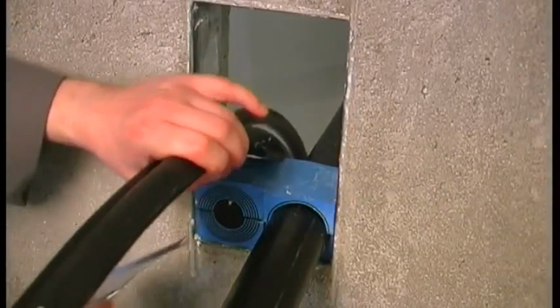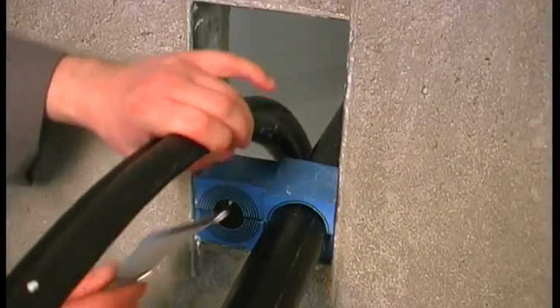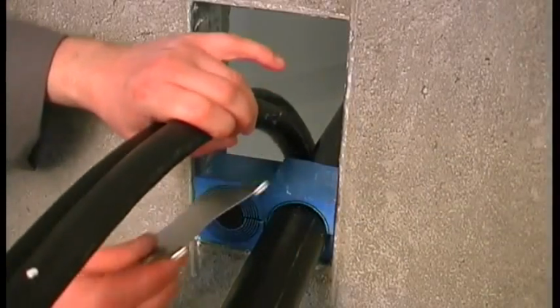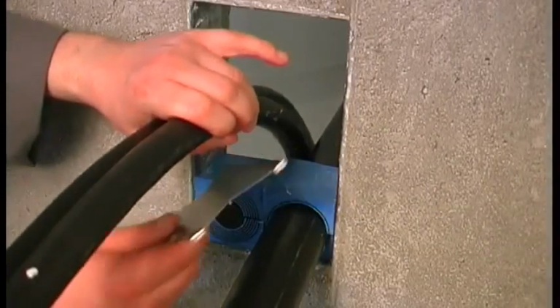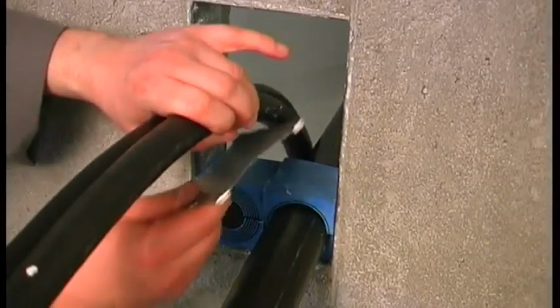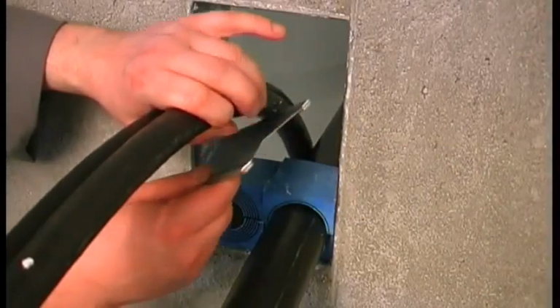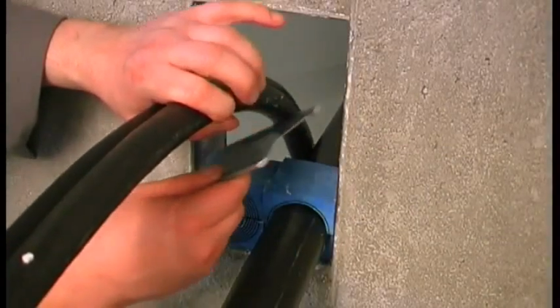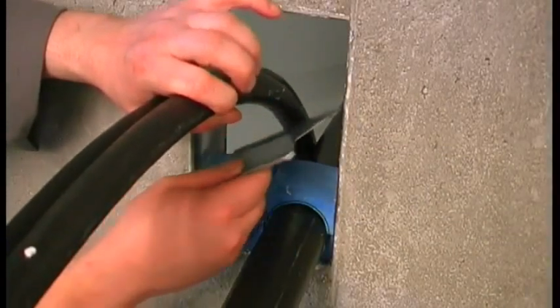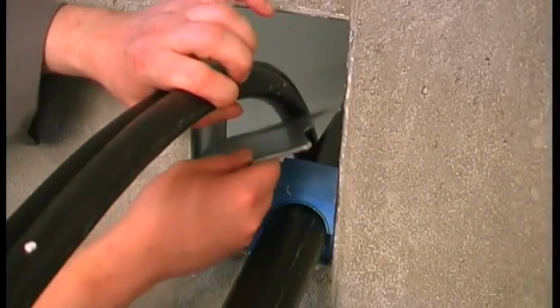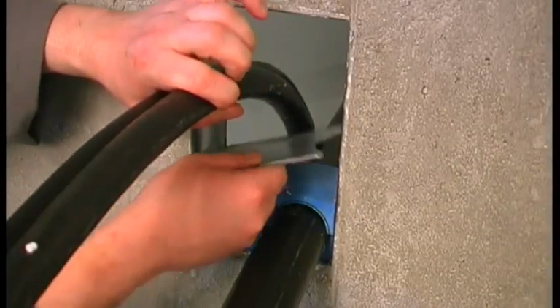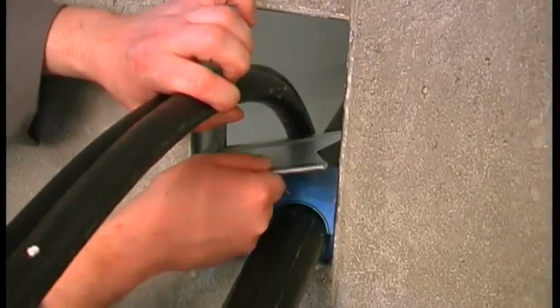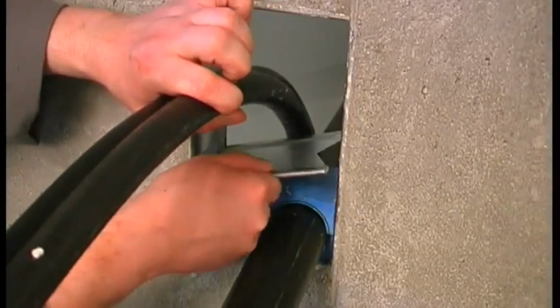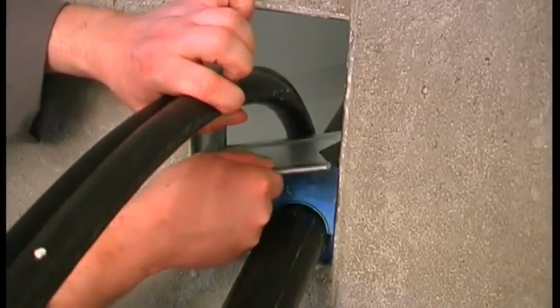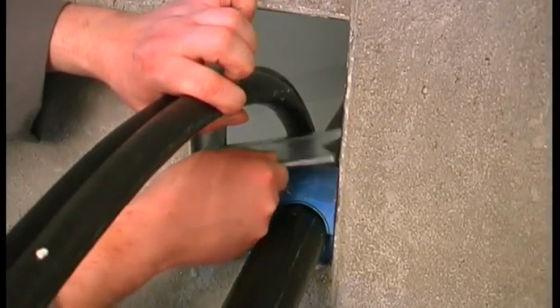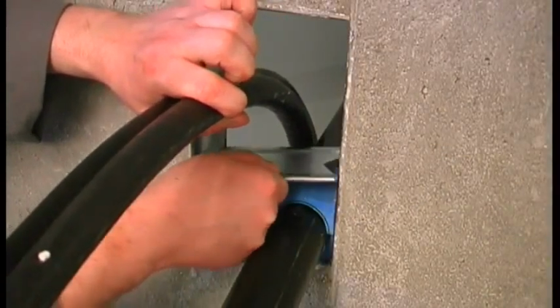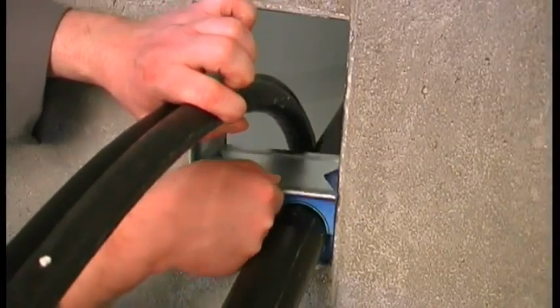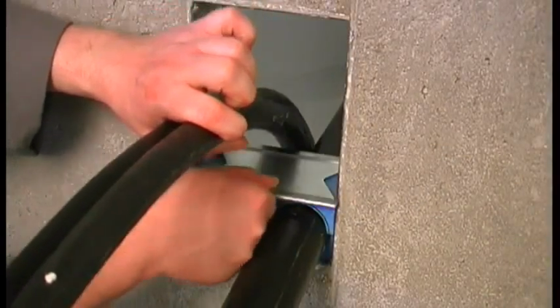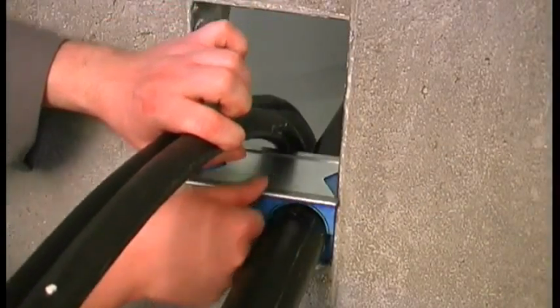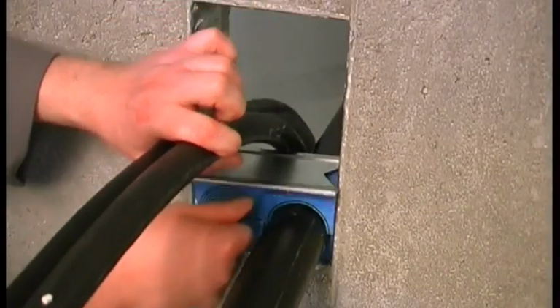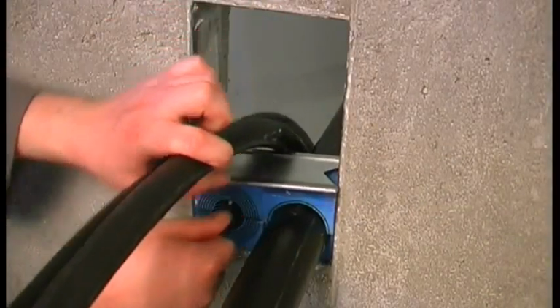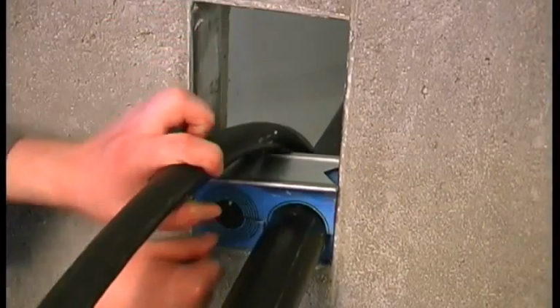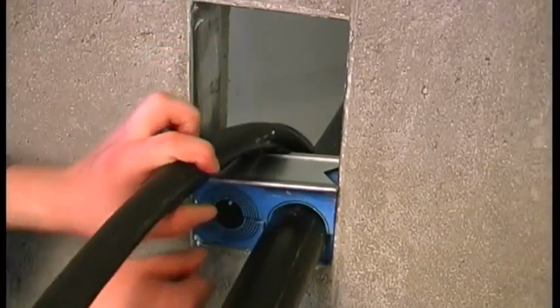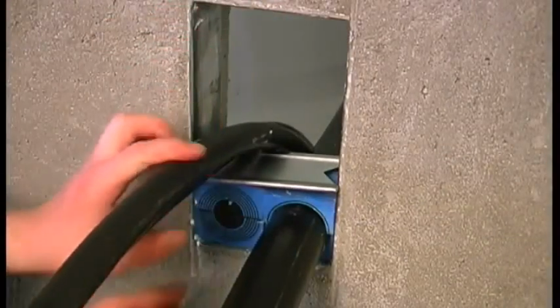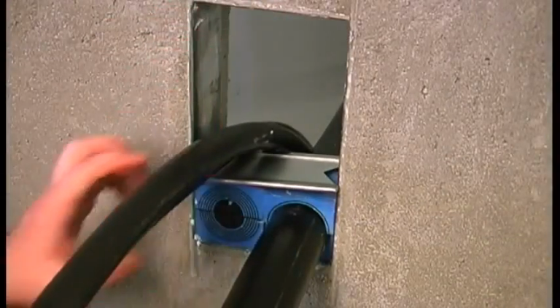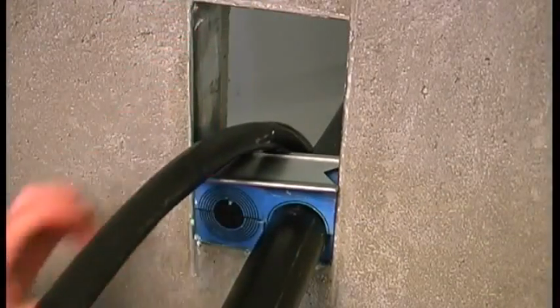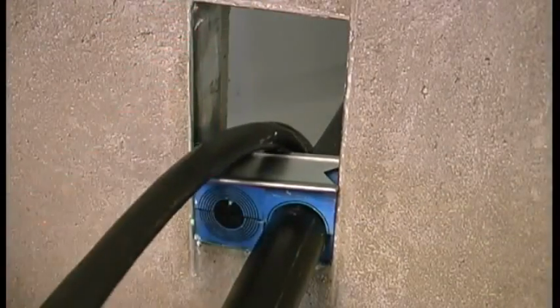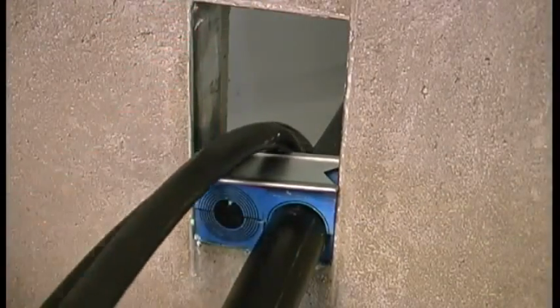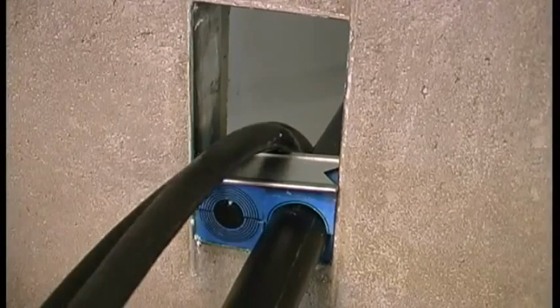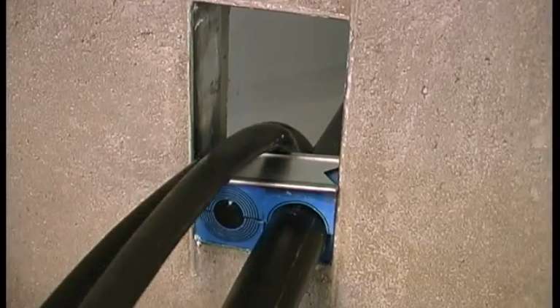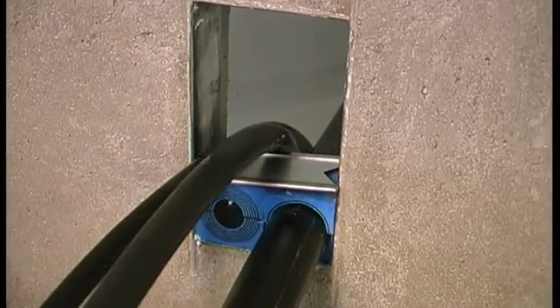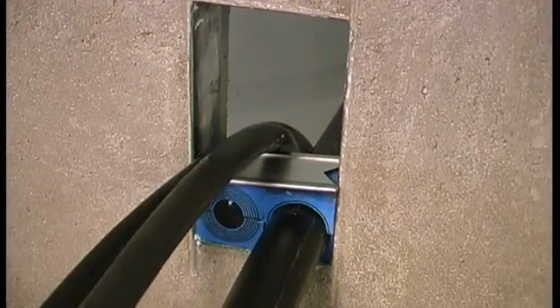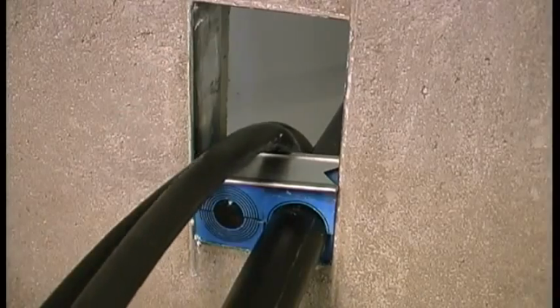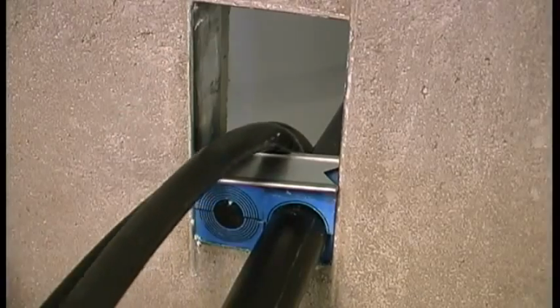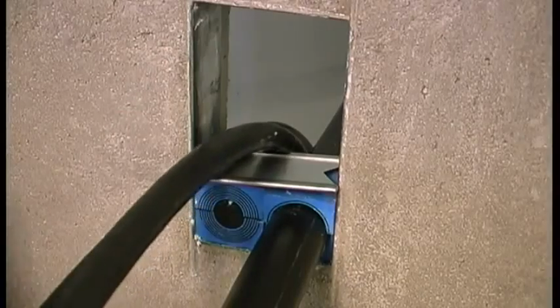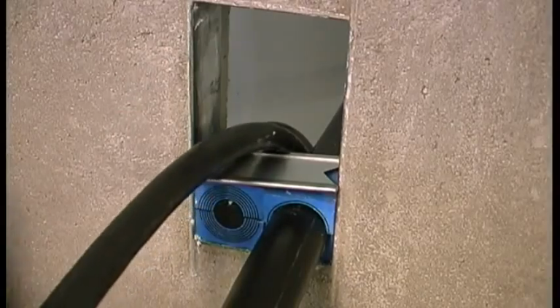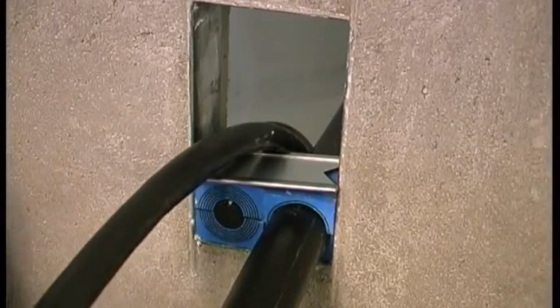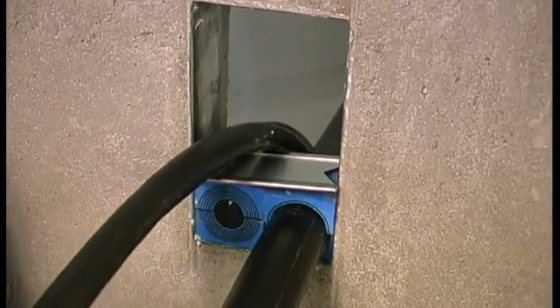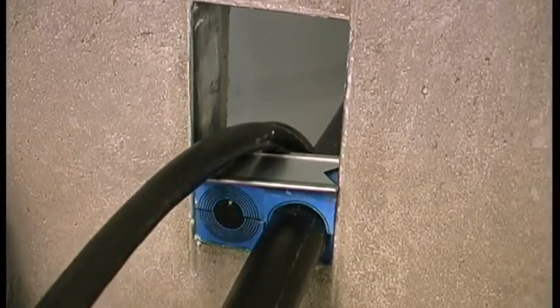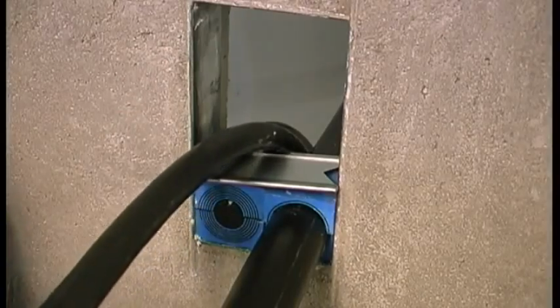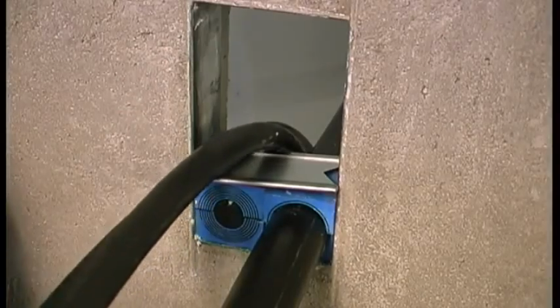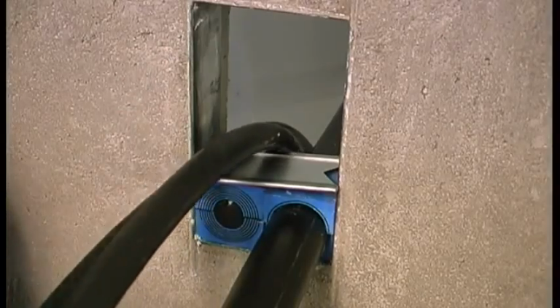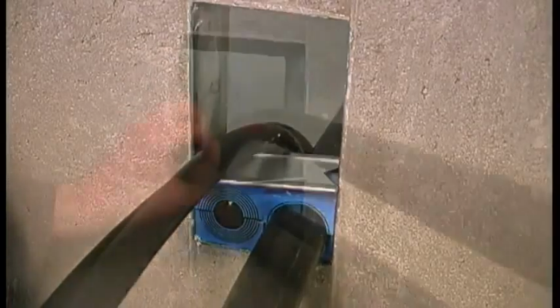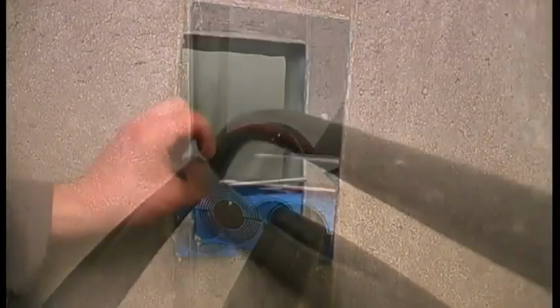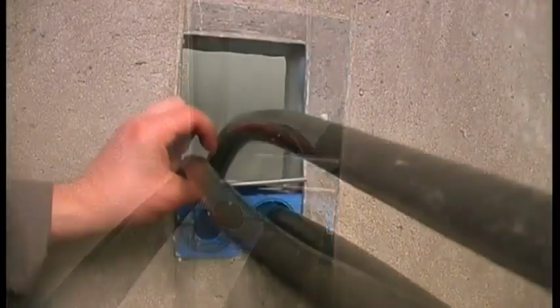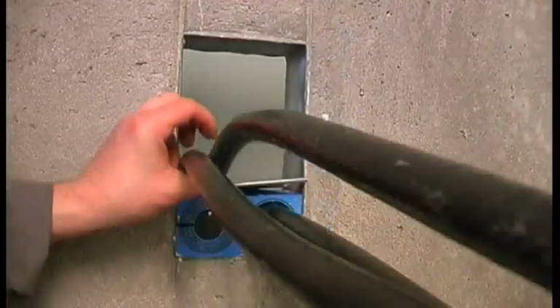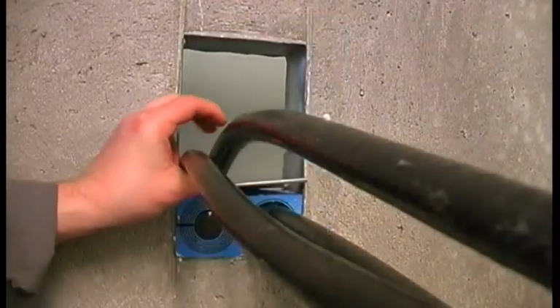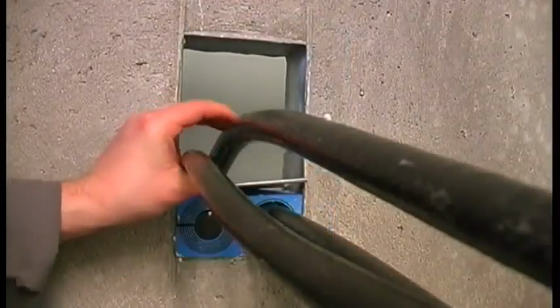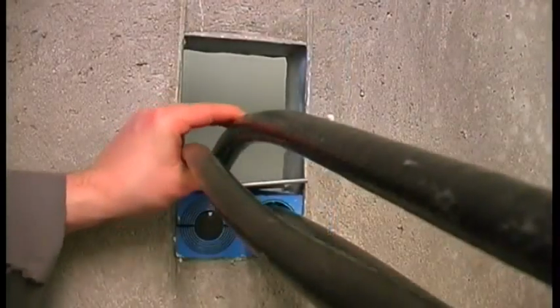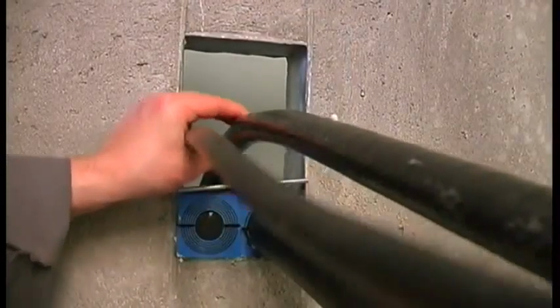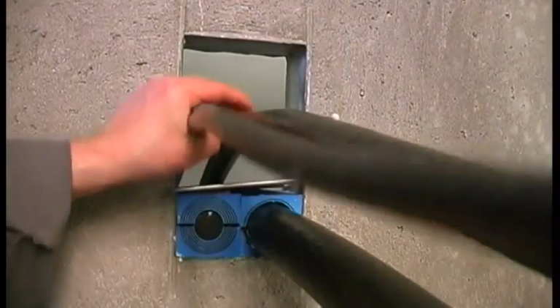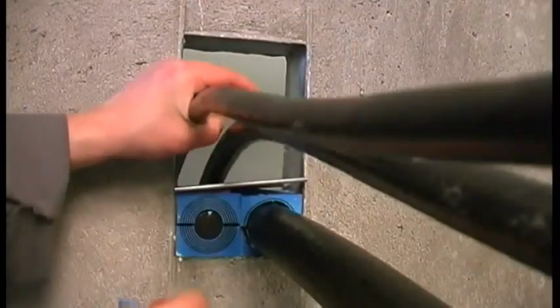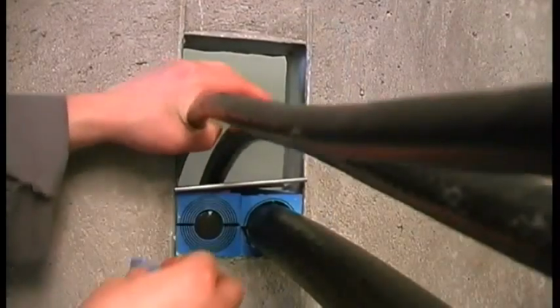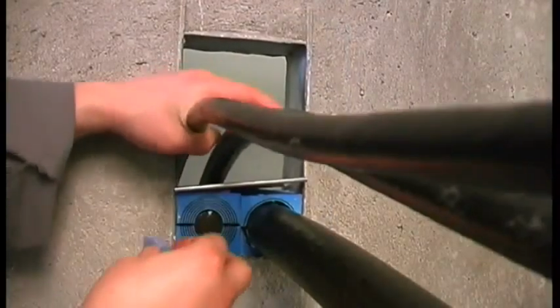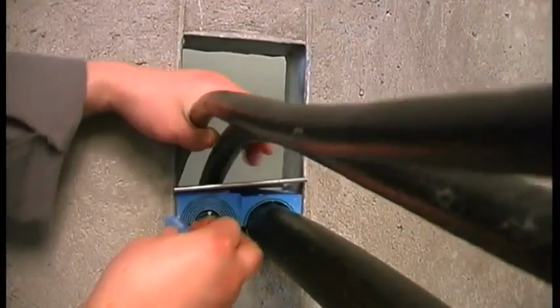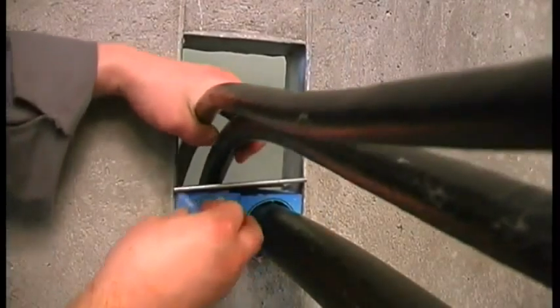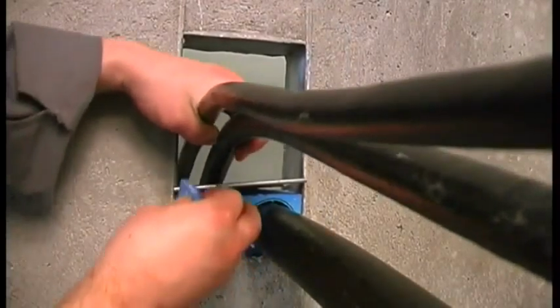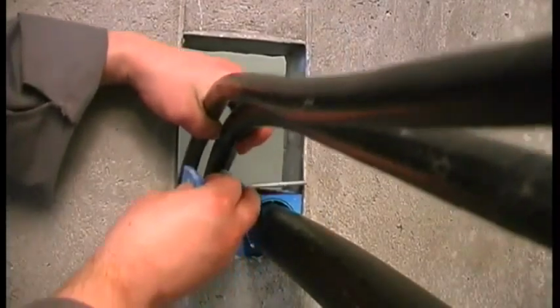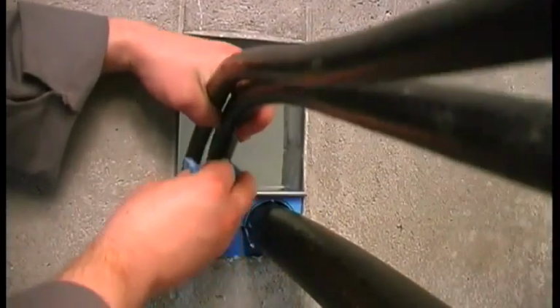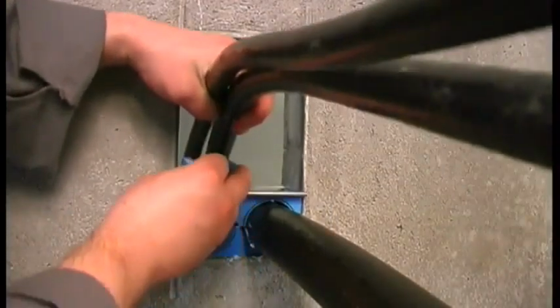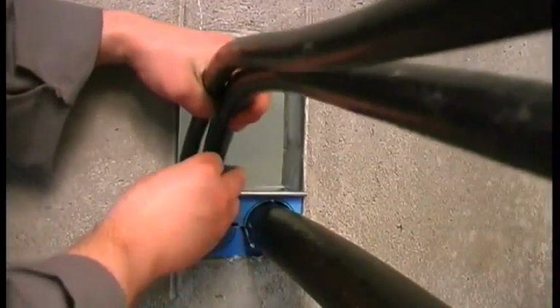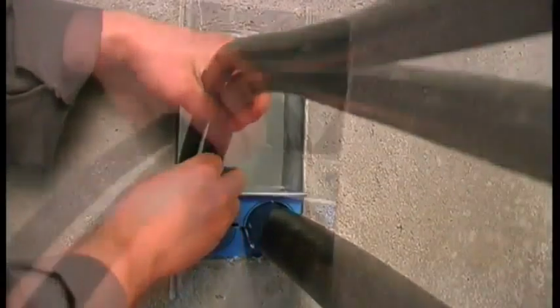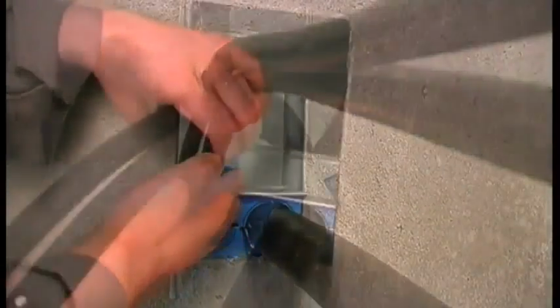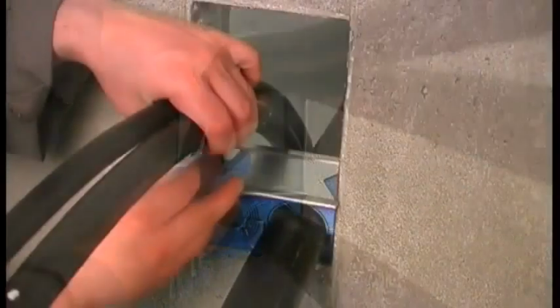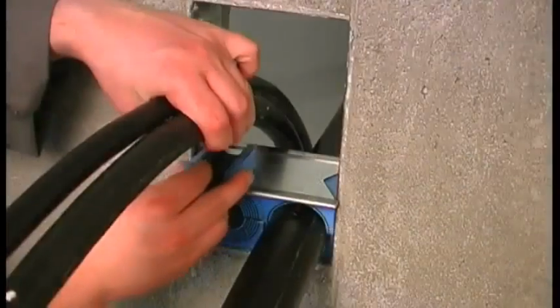Place a stay plate on top of each finished row of modules and continue to fill the packing space with cables, modules, and stay plates.